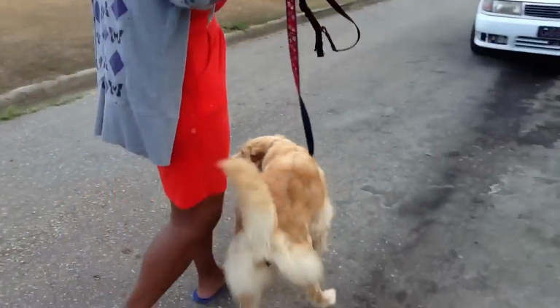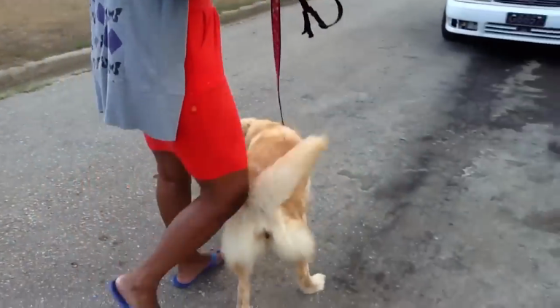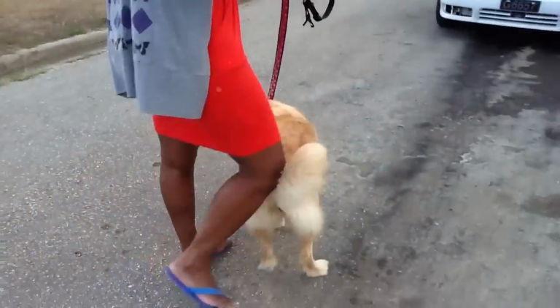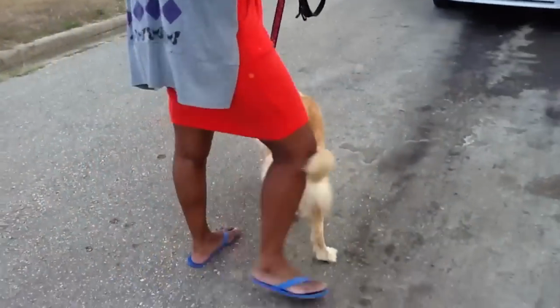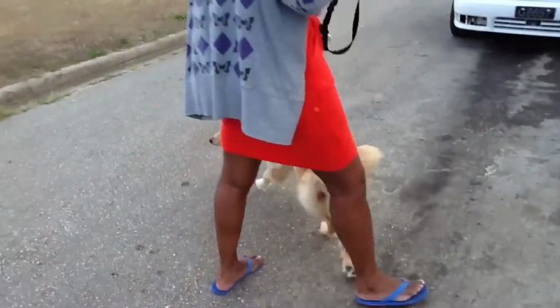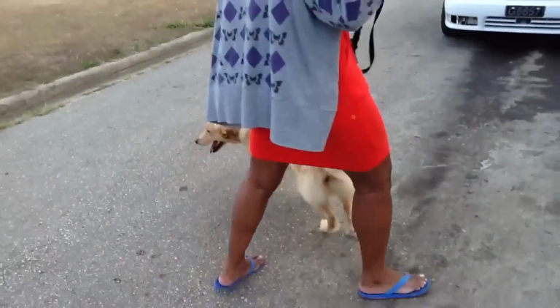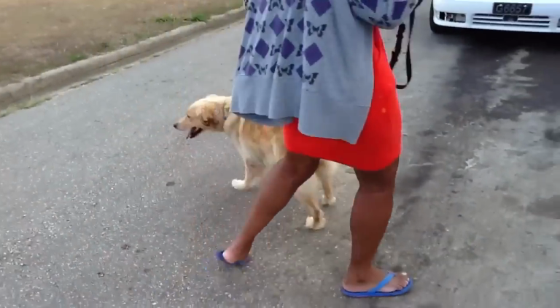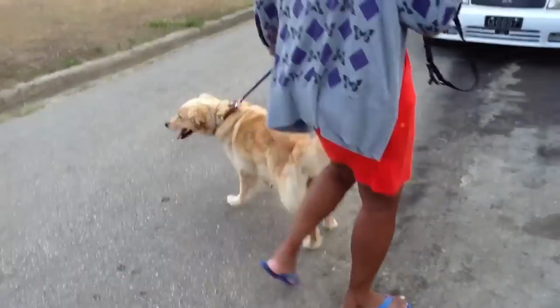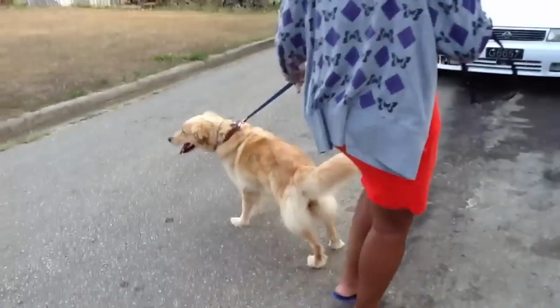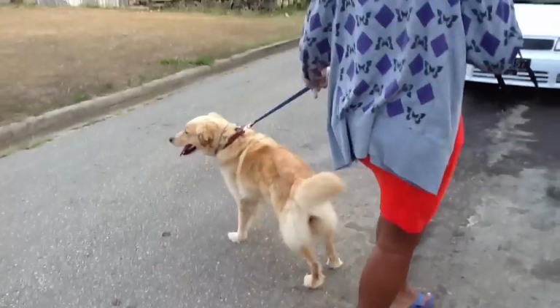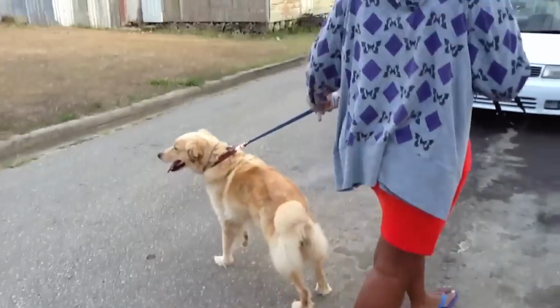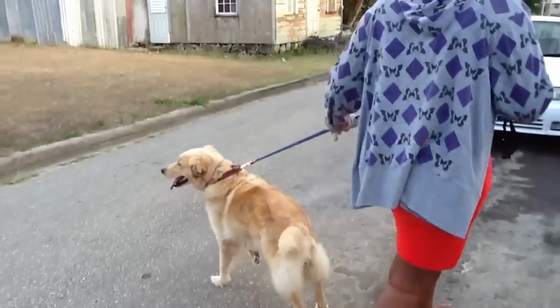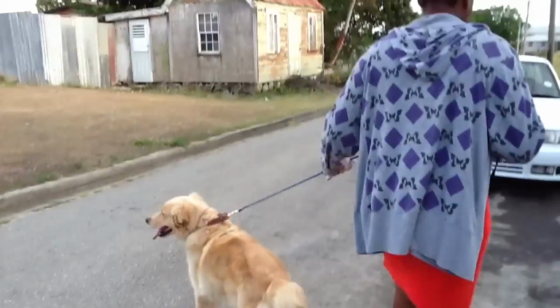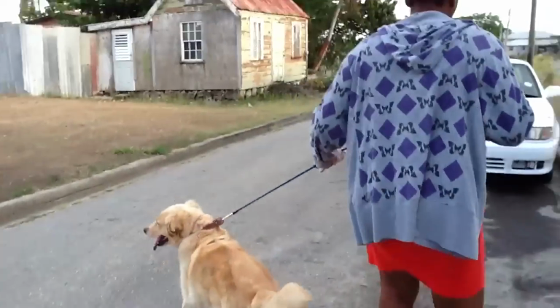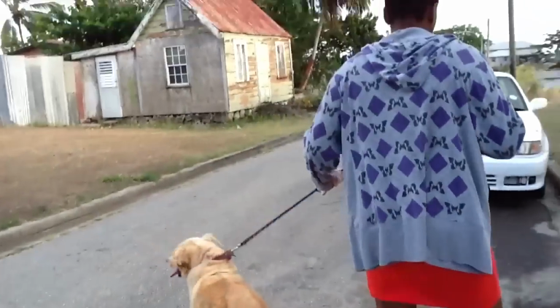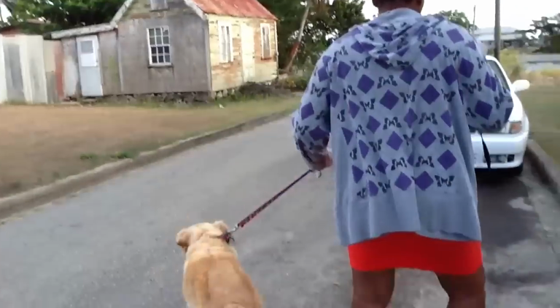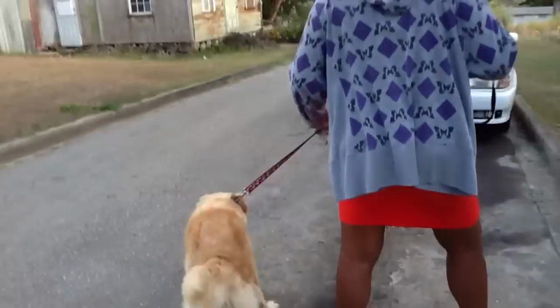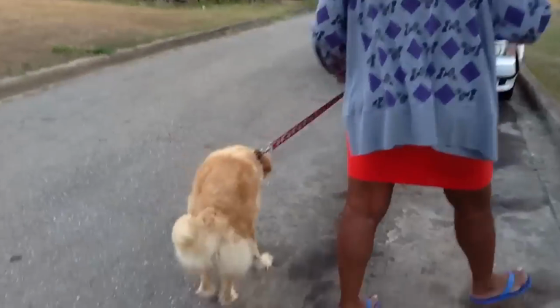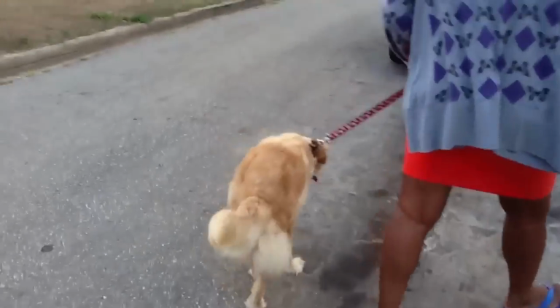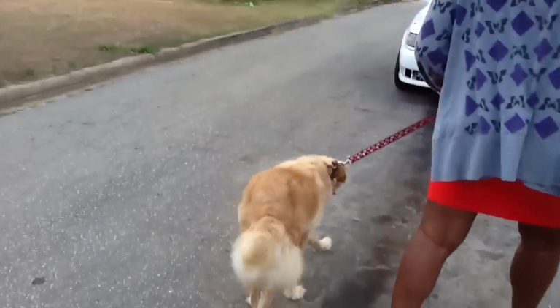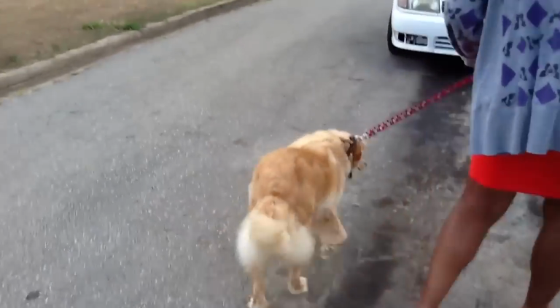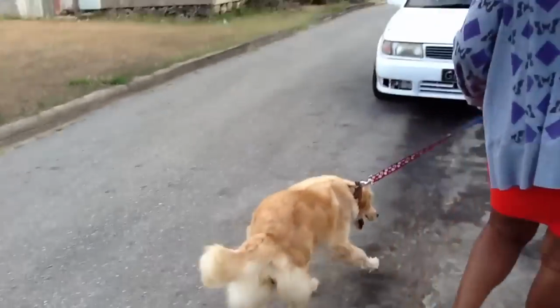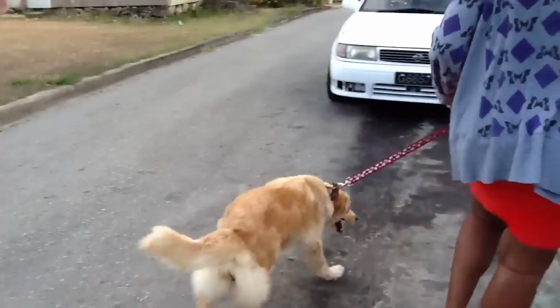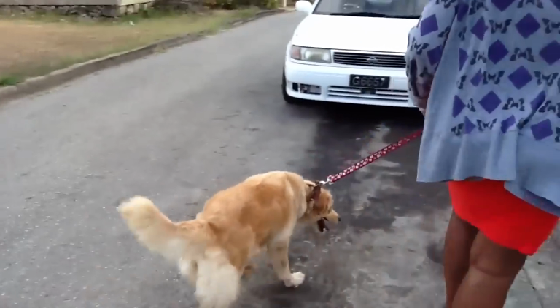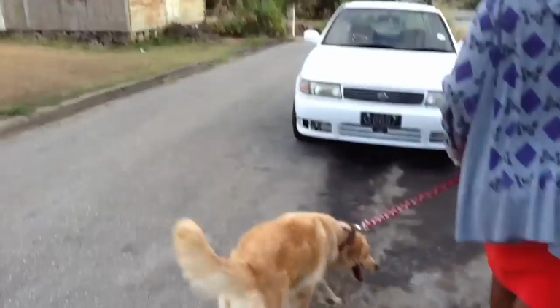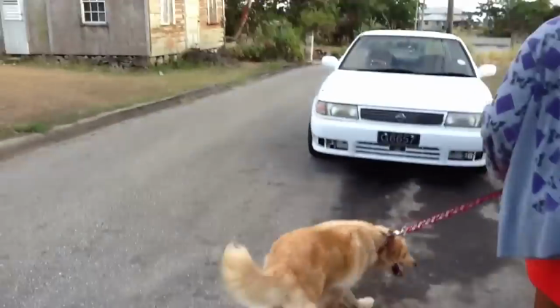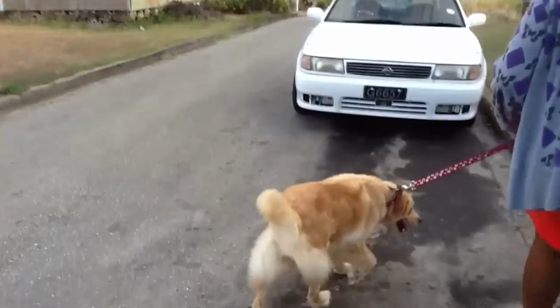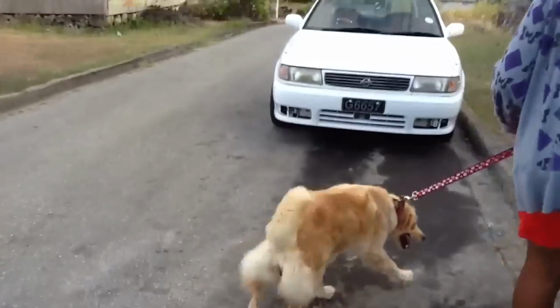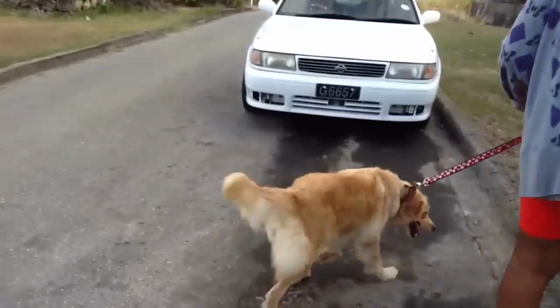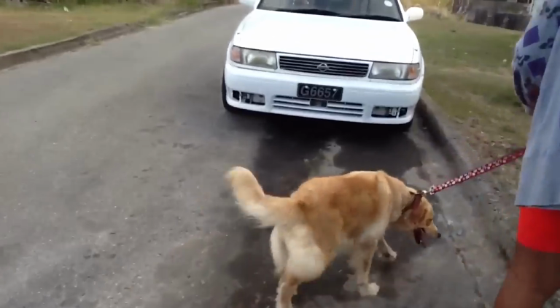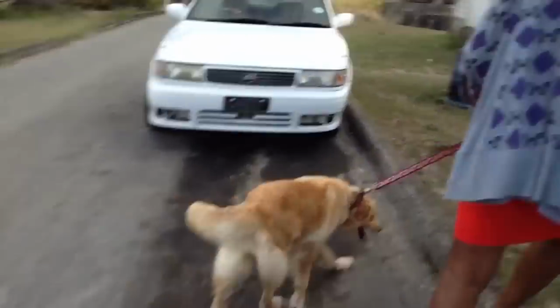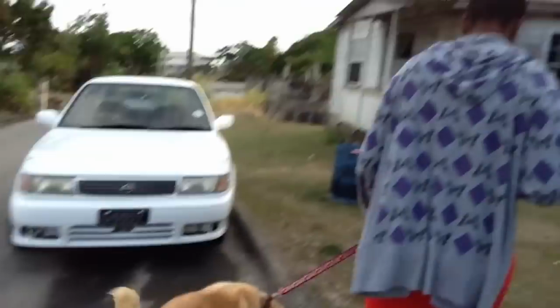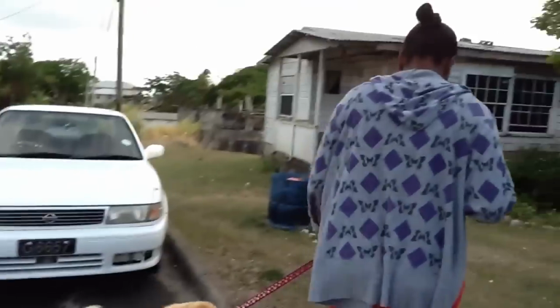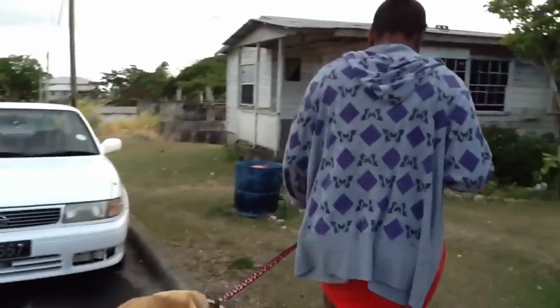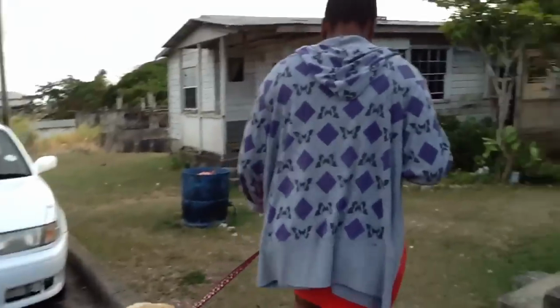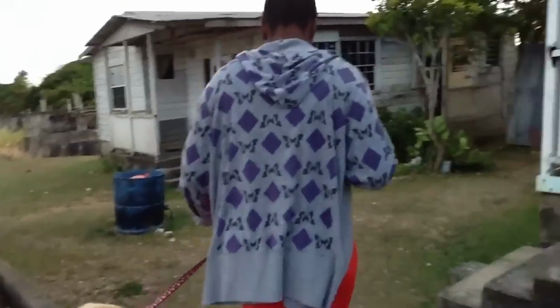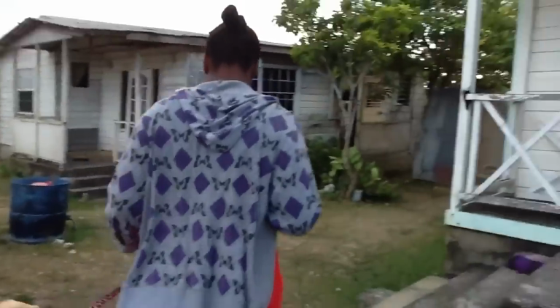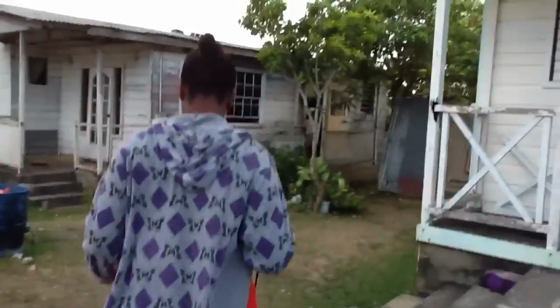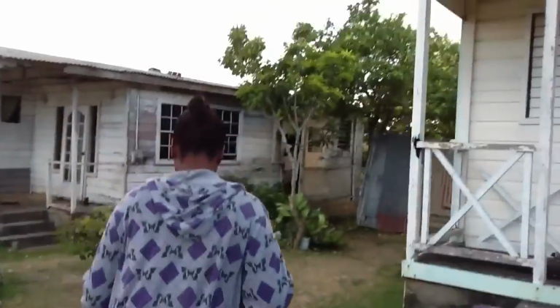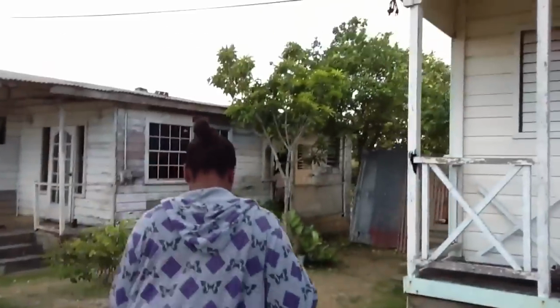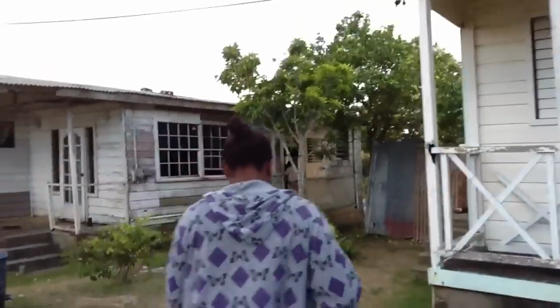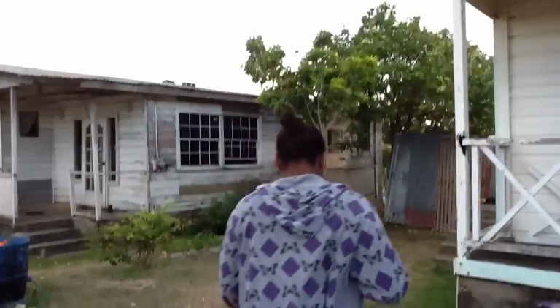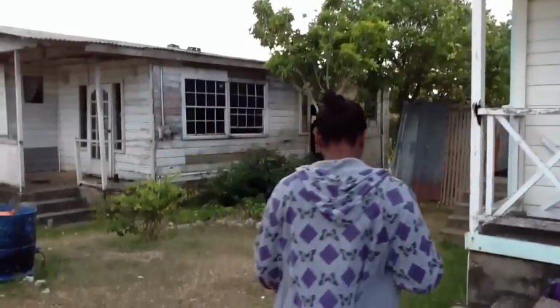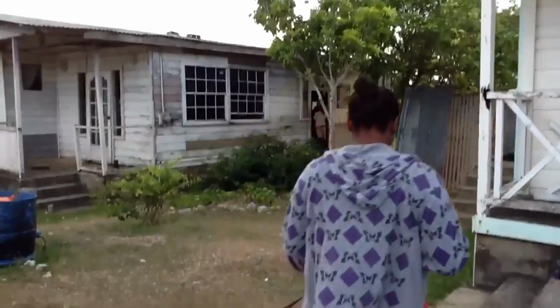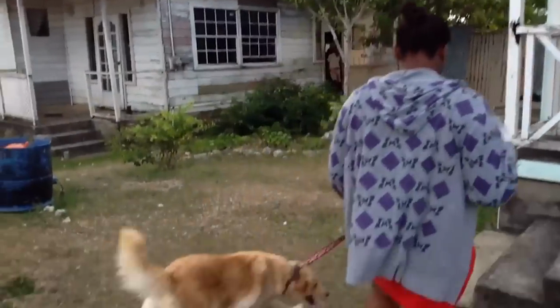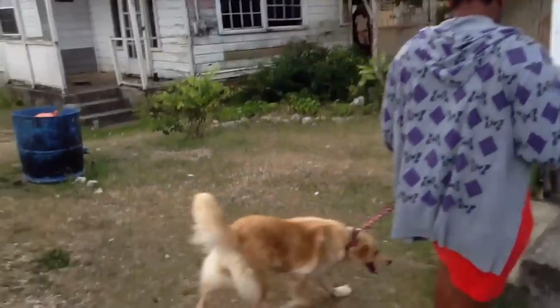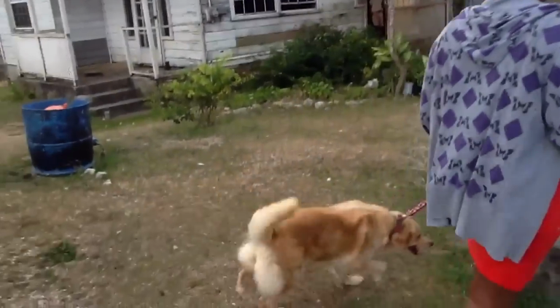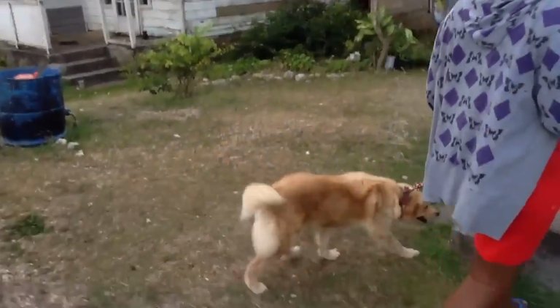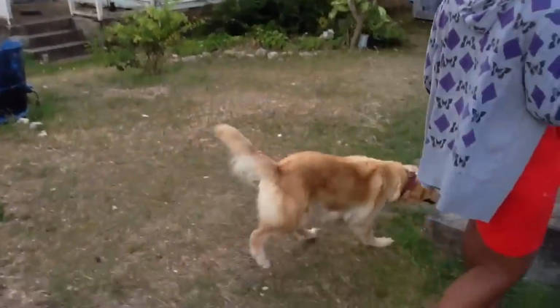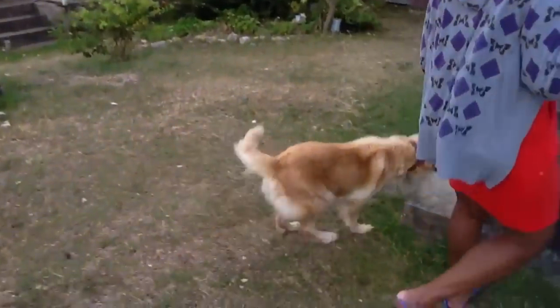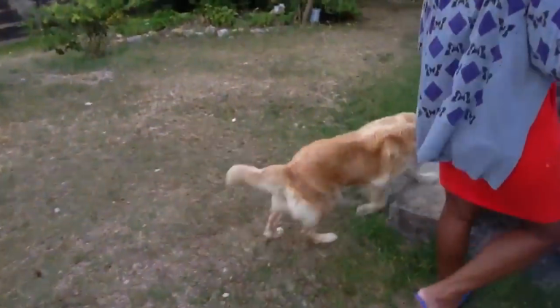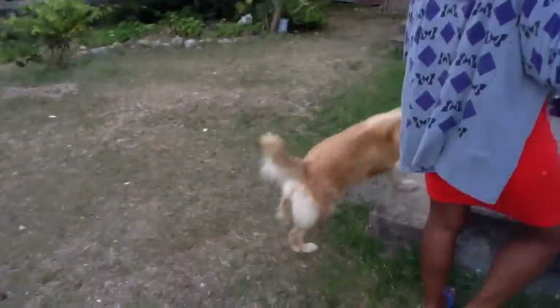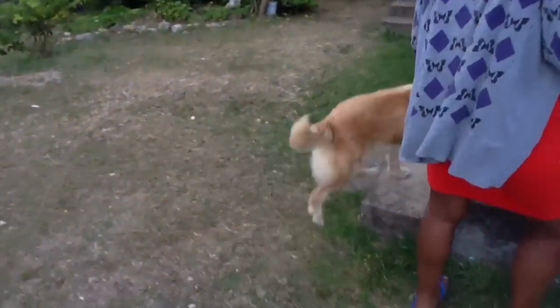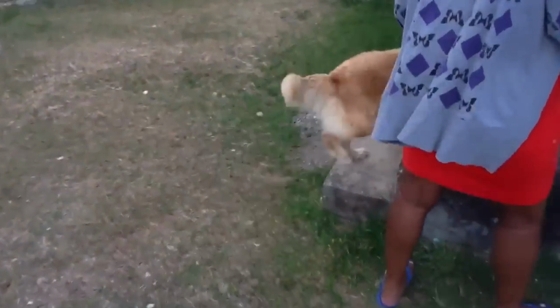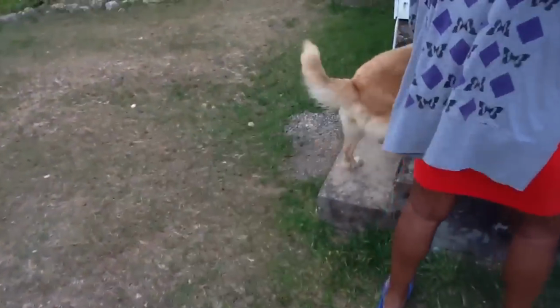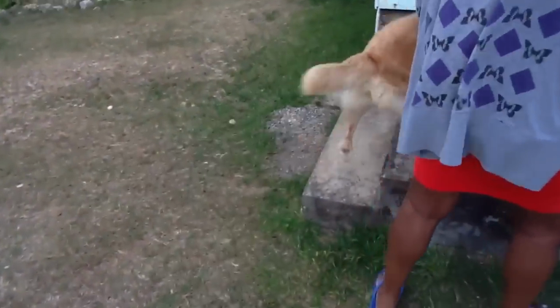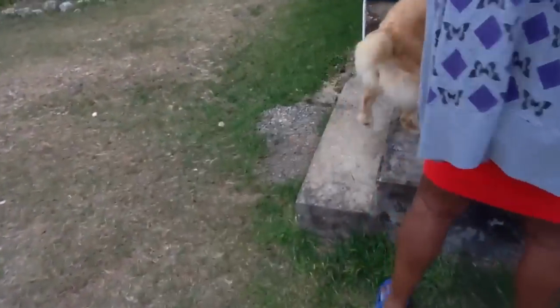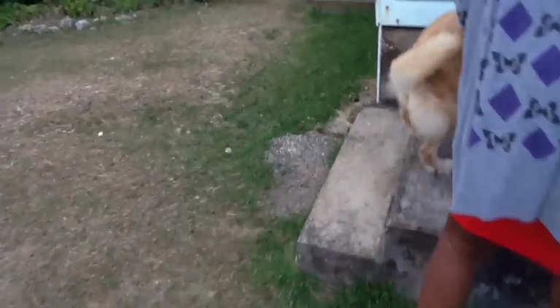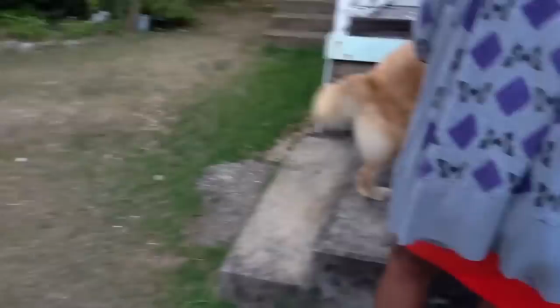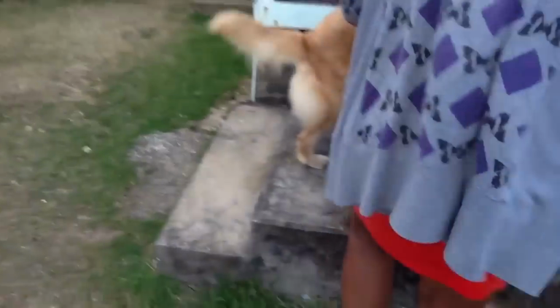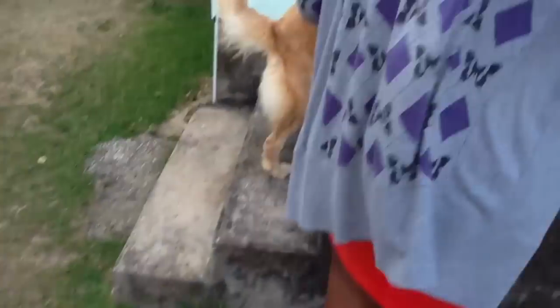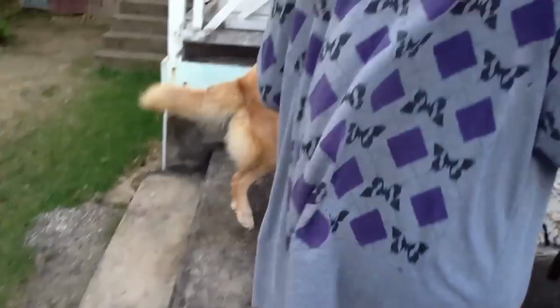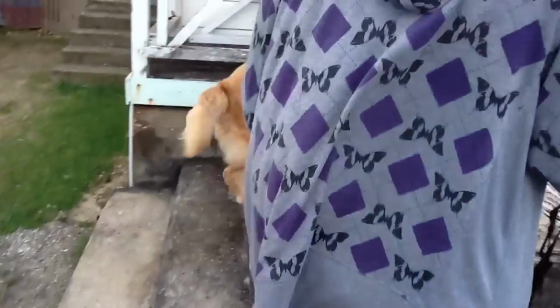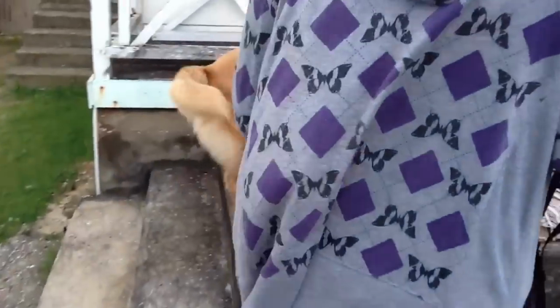This is my dog. Her name is Dani. Absolutely beautiful, isn't she? And she listens to me sometimes too.